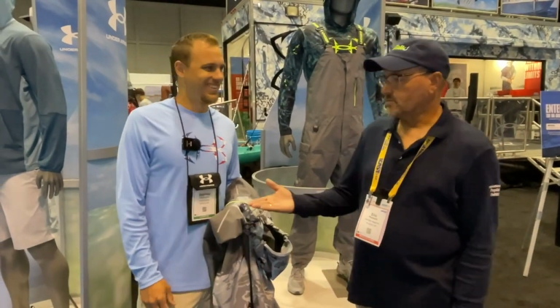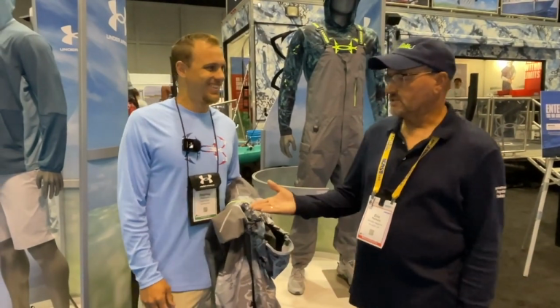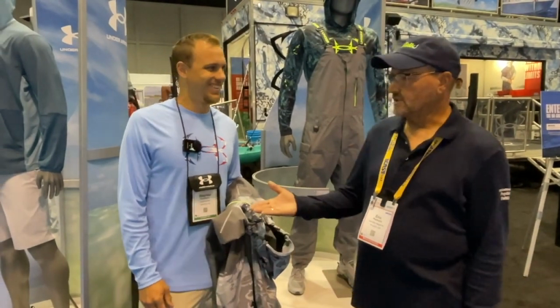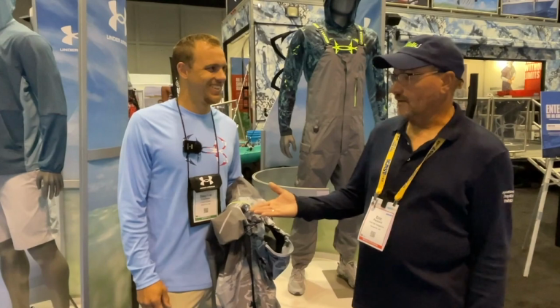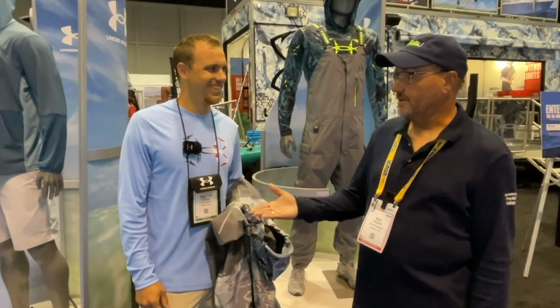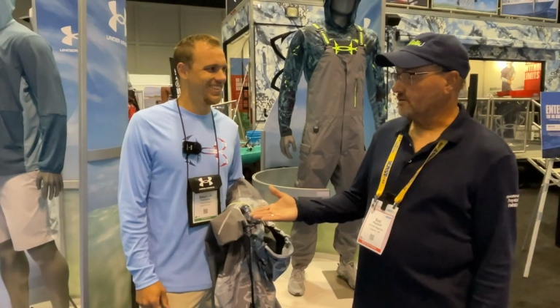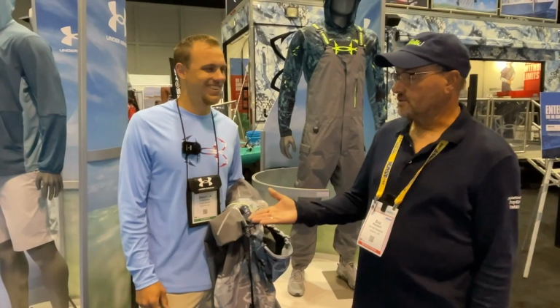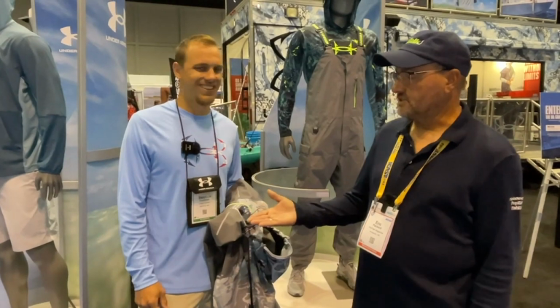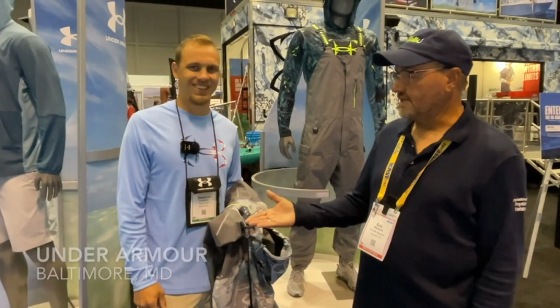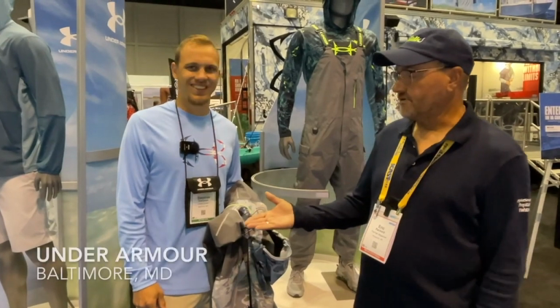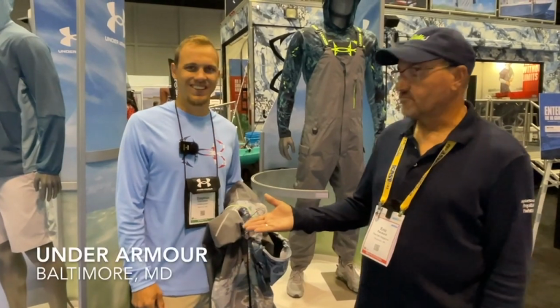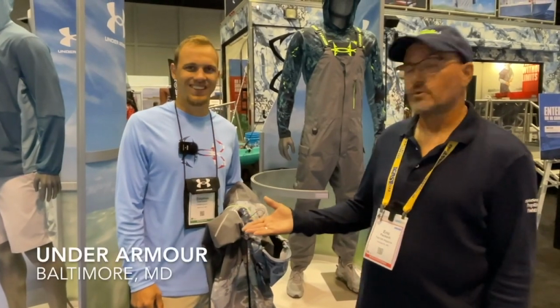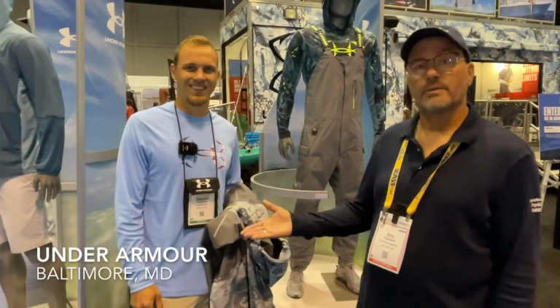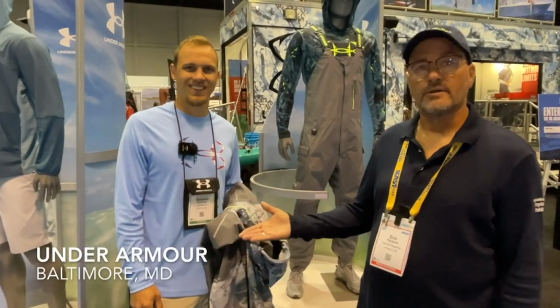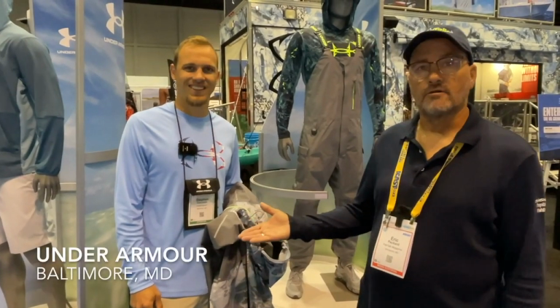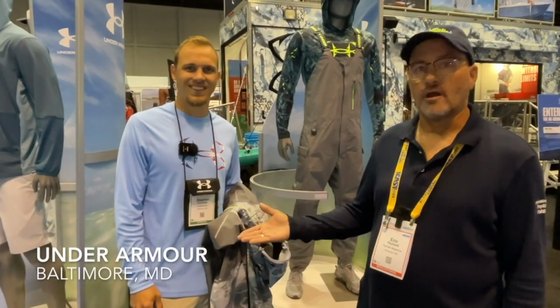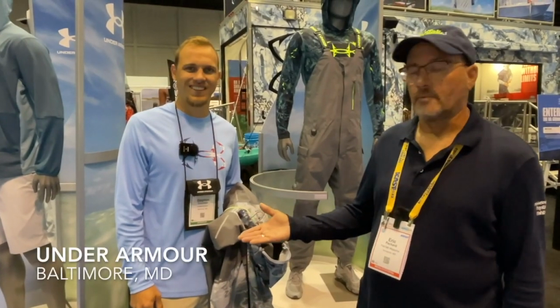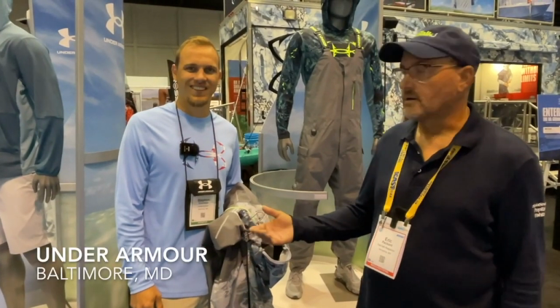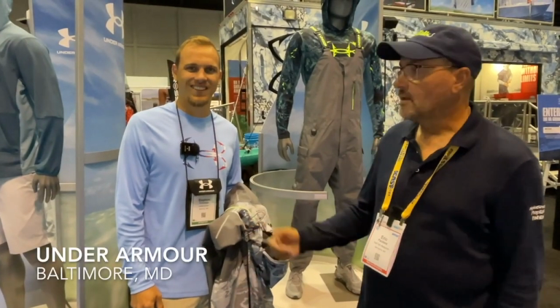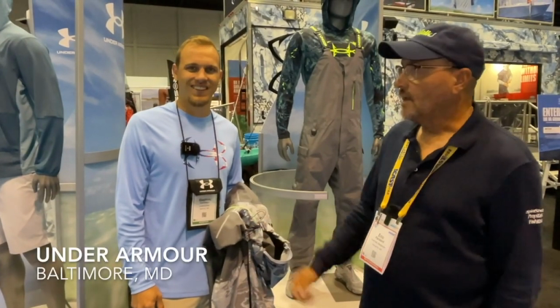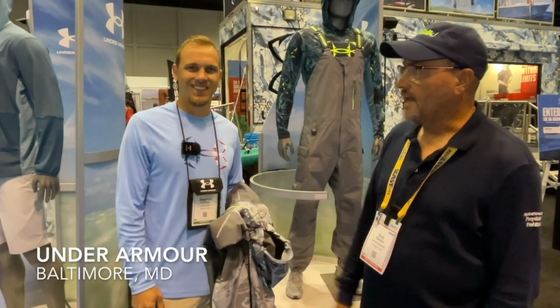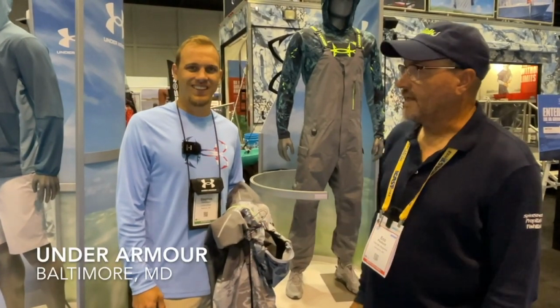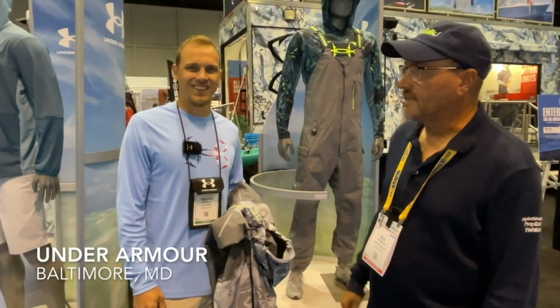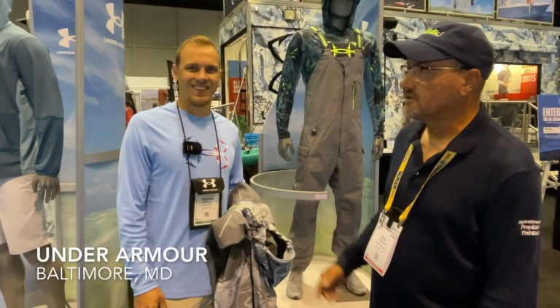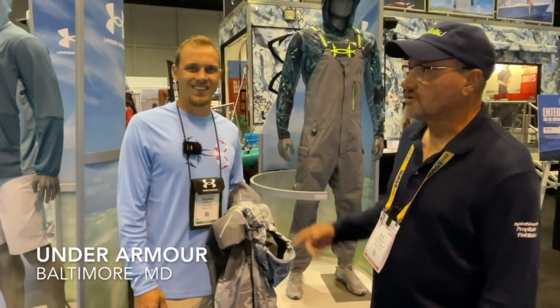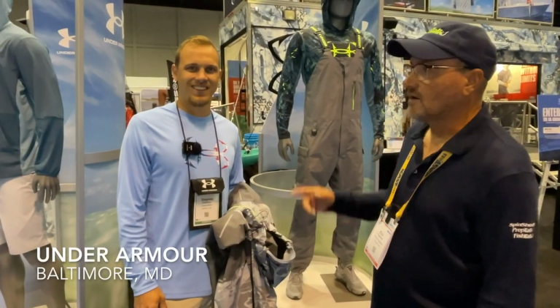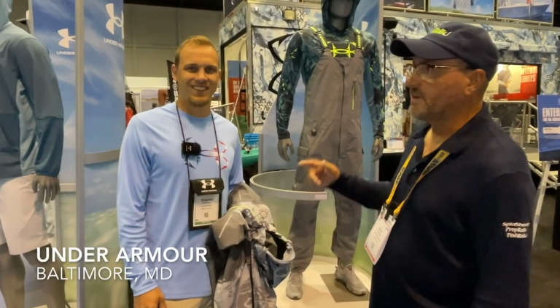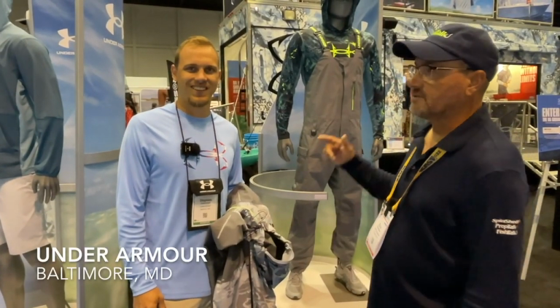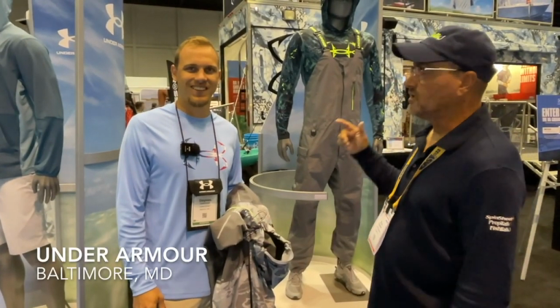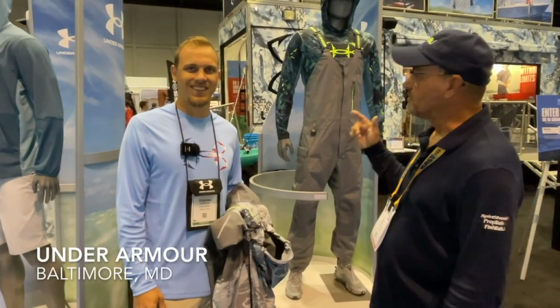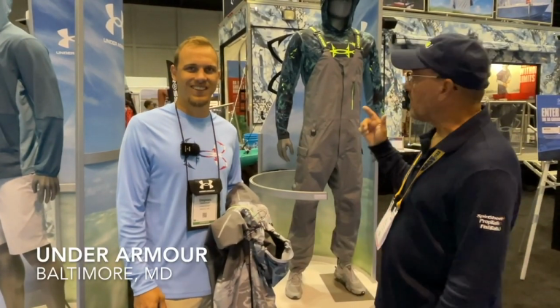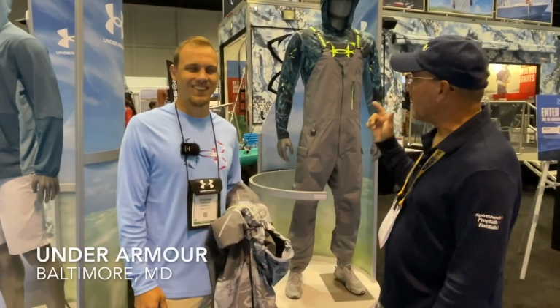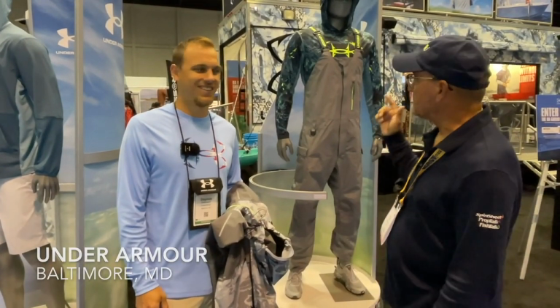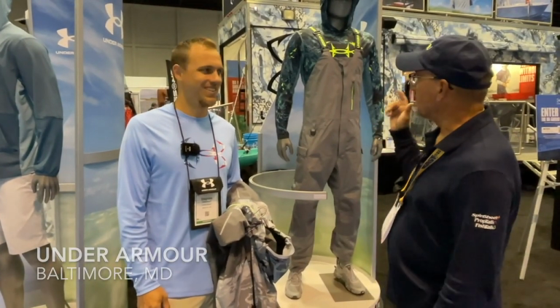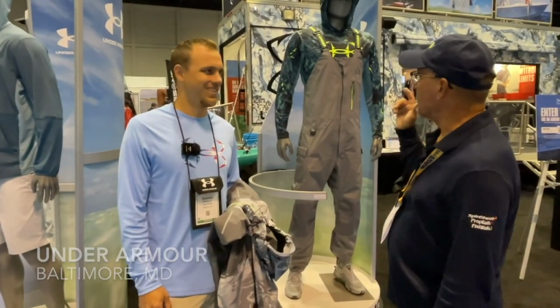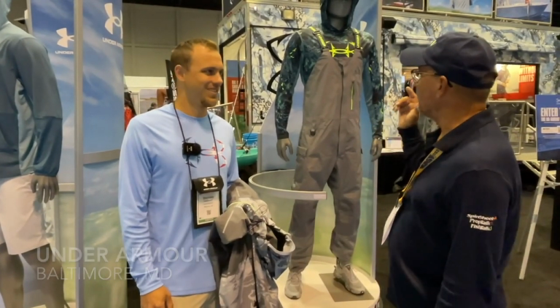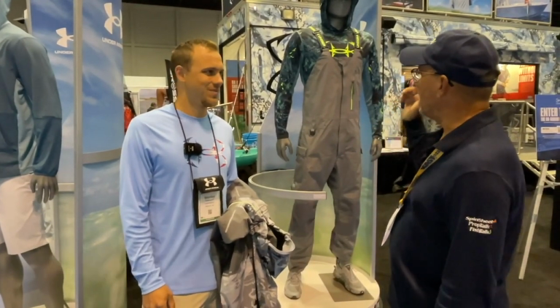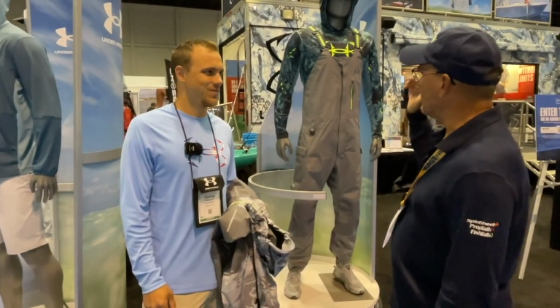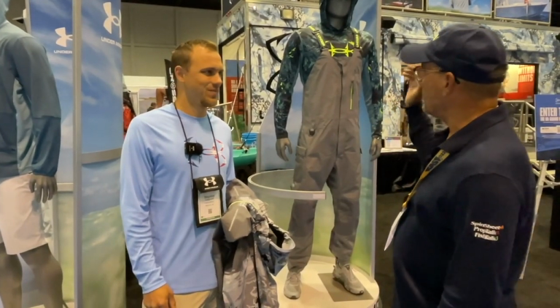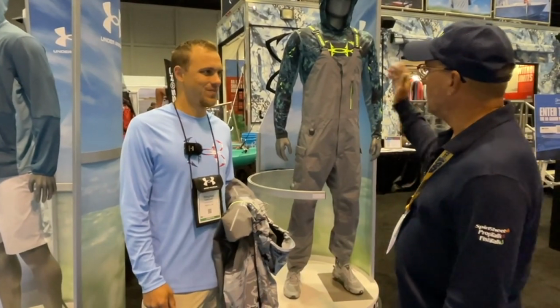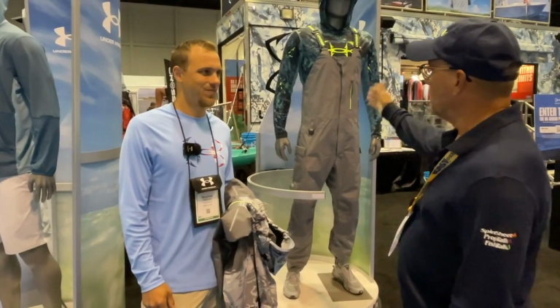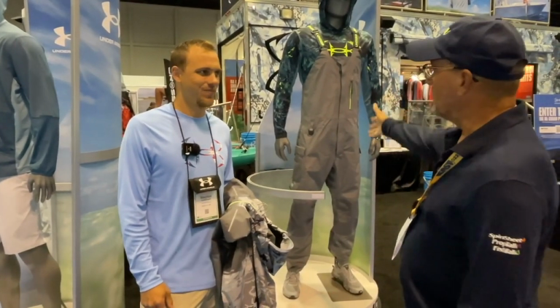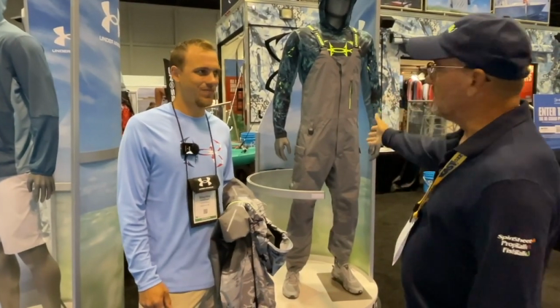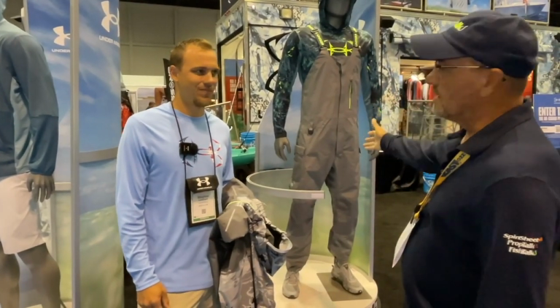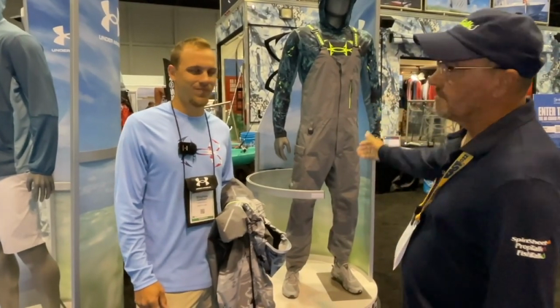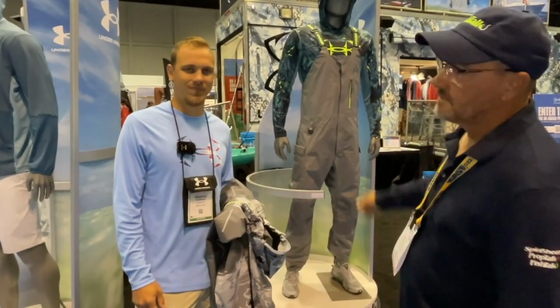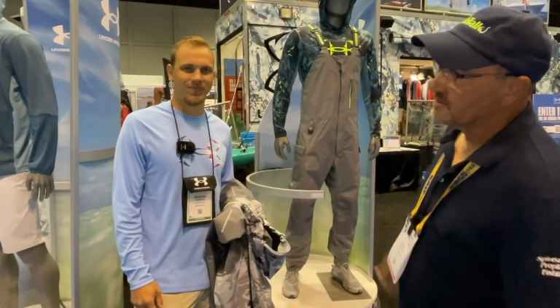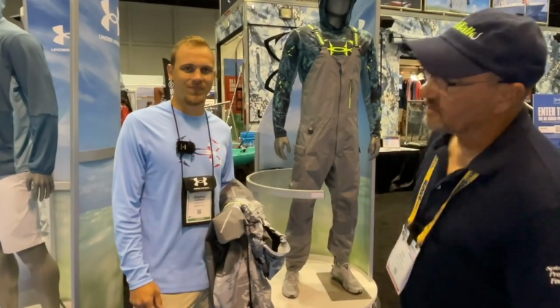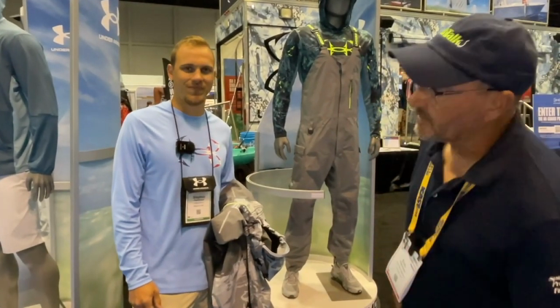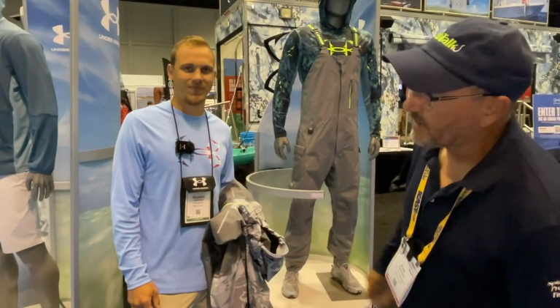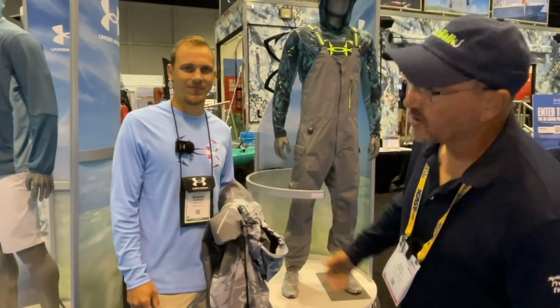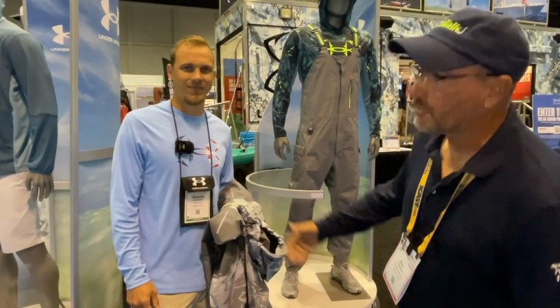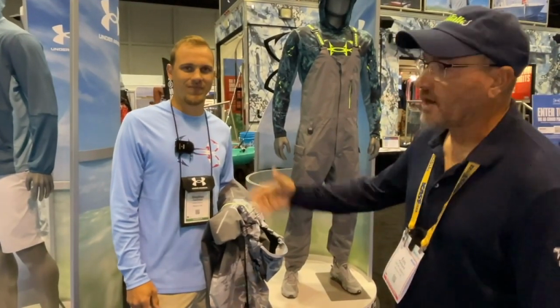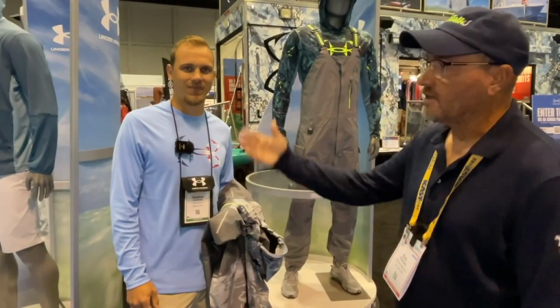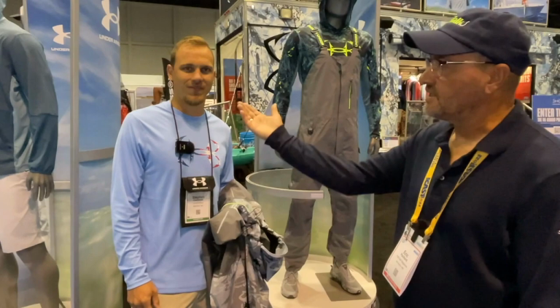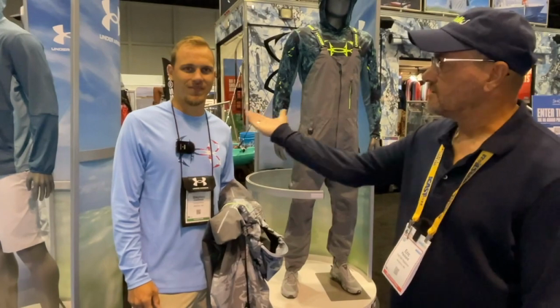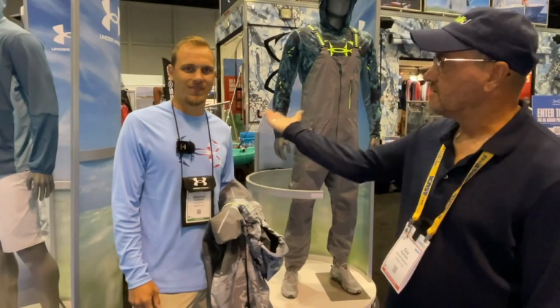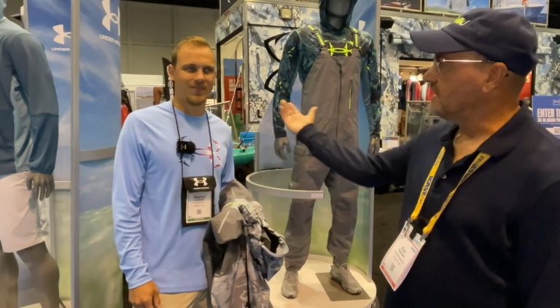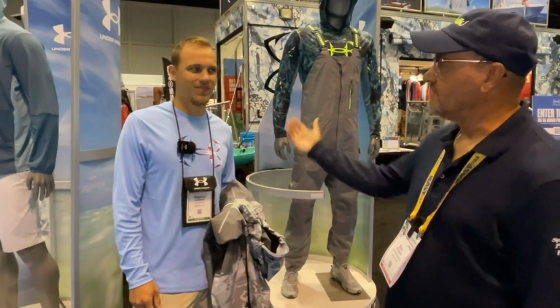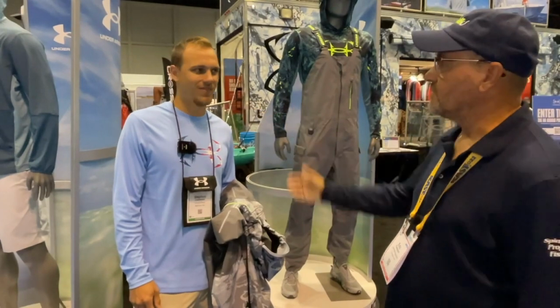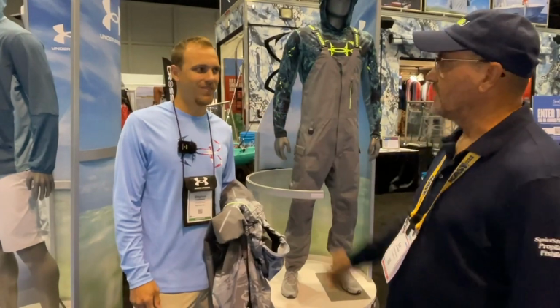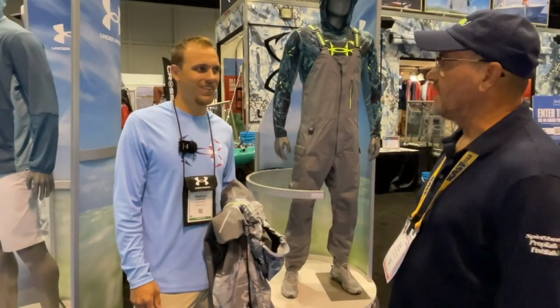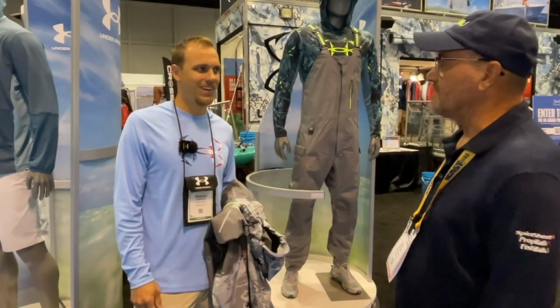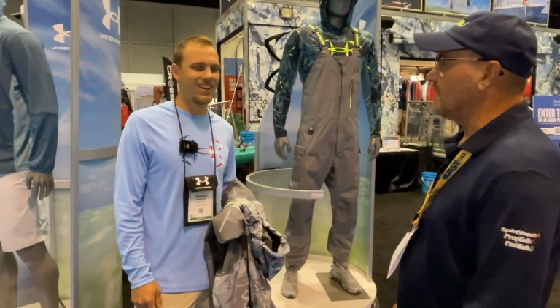I'm here with Steven with Under Armour, and he's going to talk about some new products that are coming out — some apparel products. Steve, what do you got here?